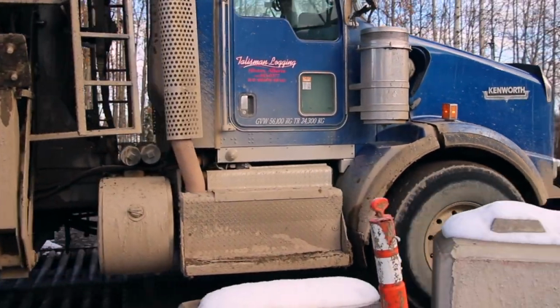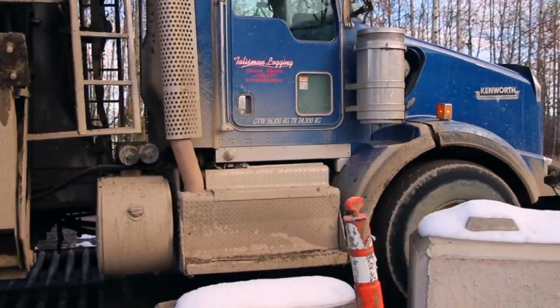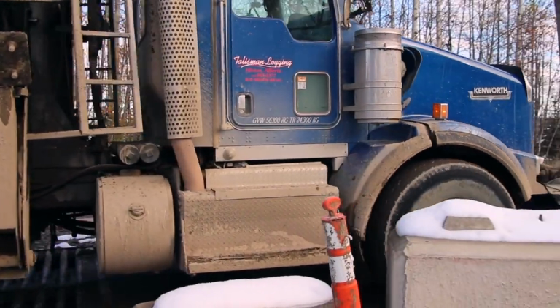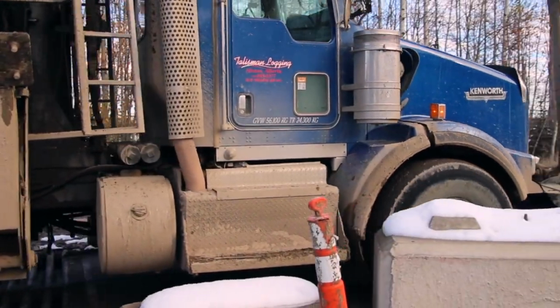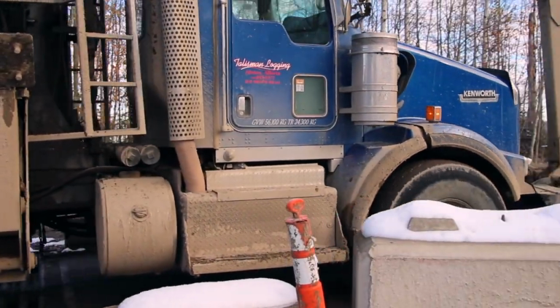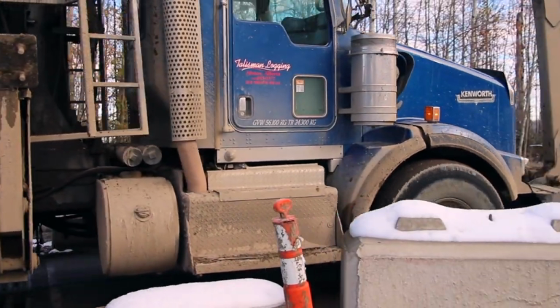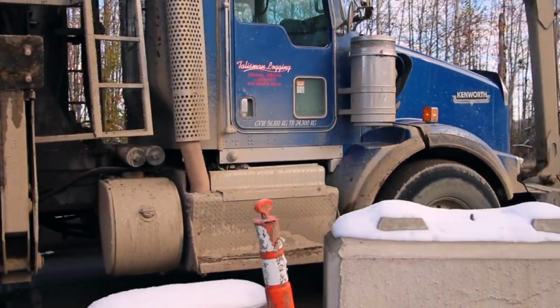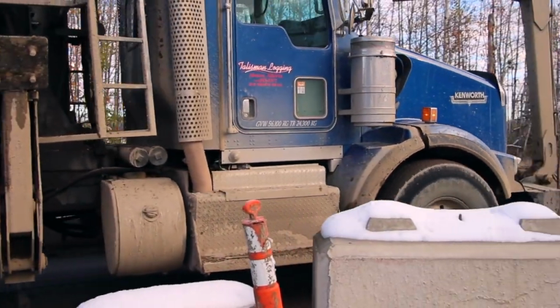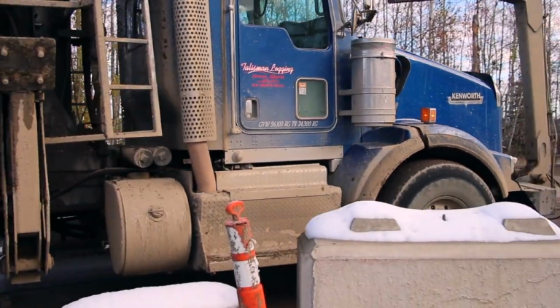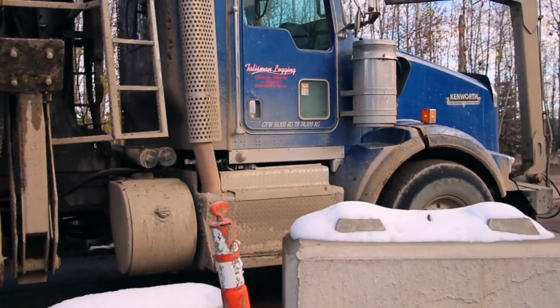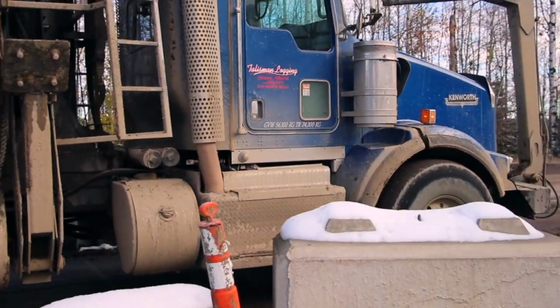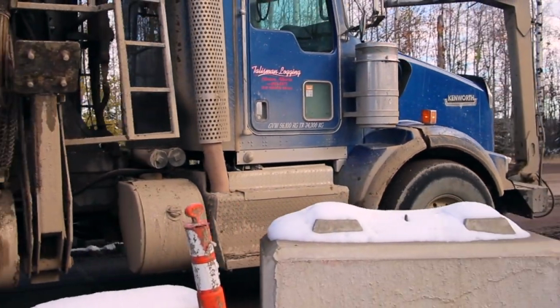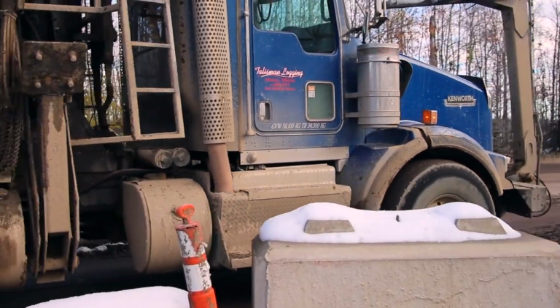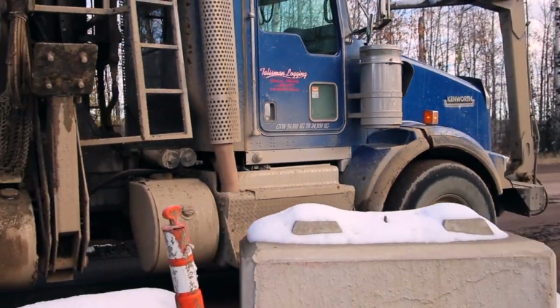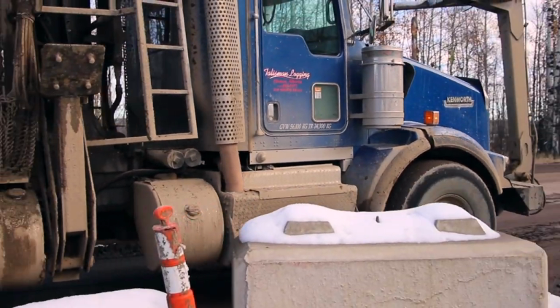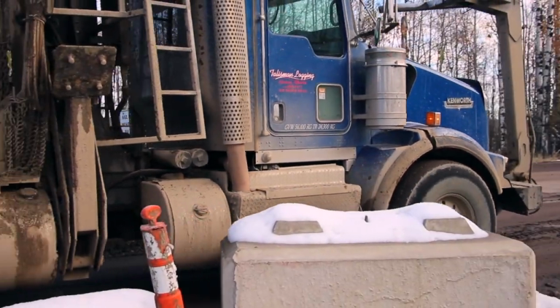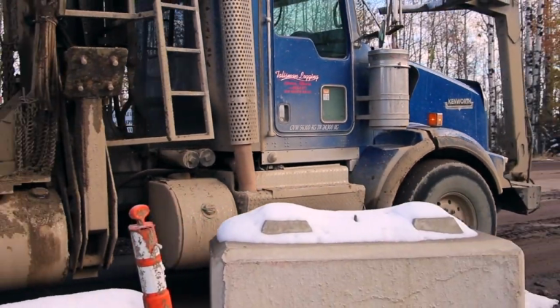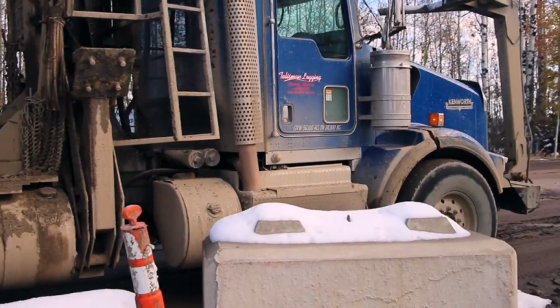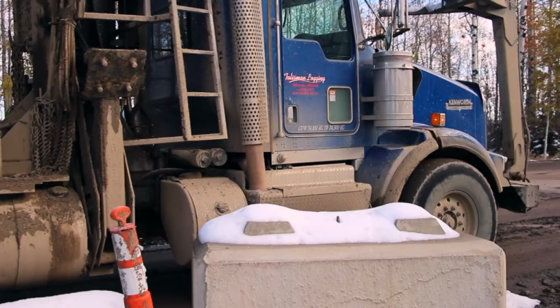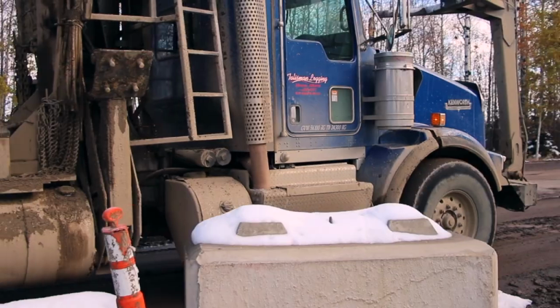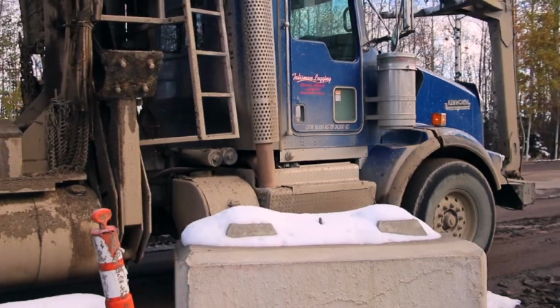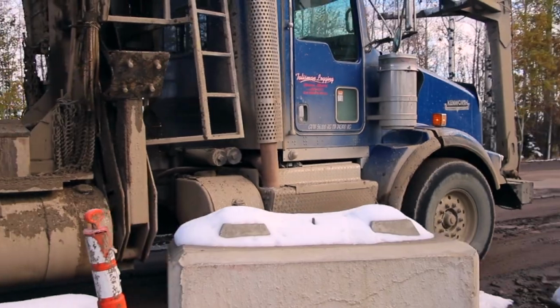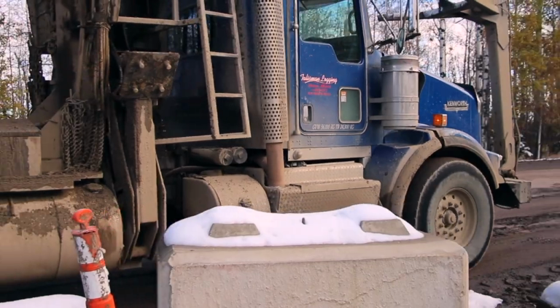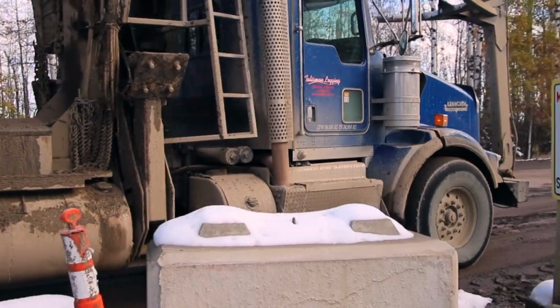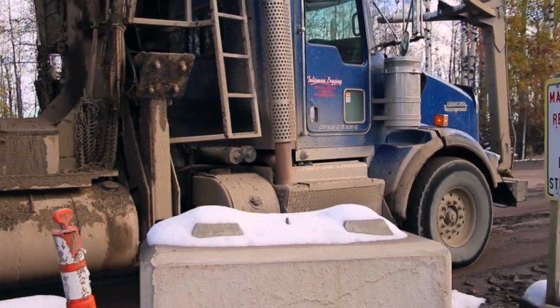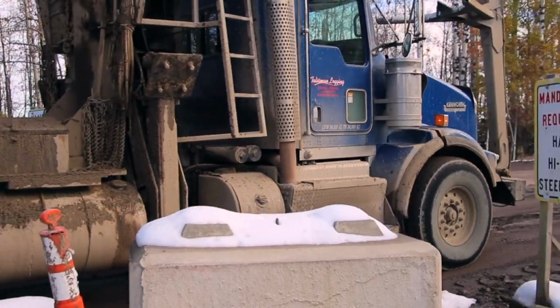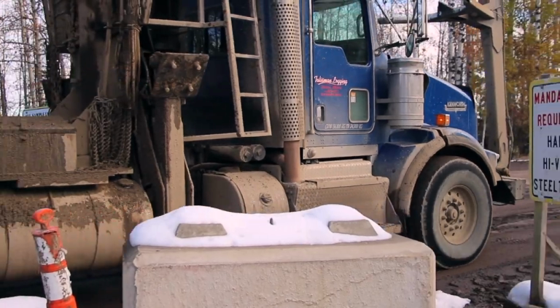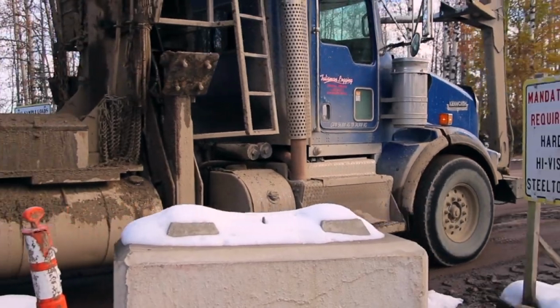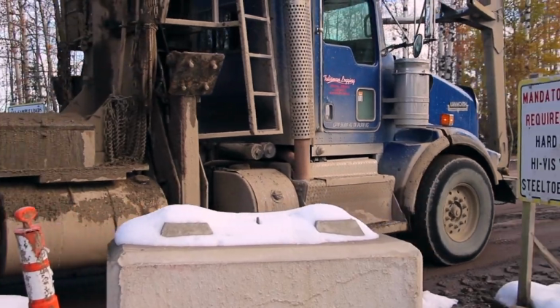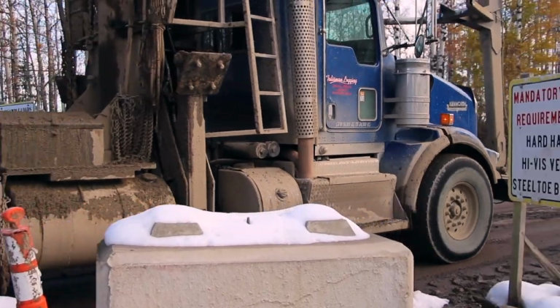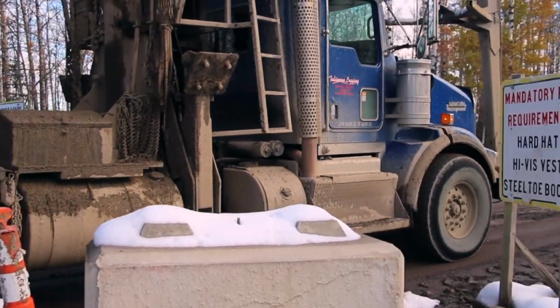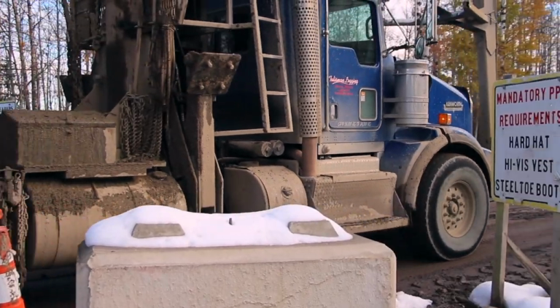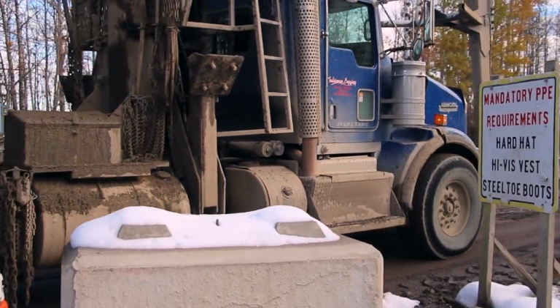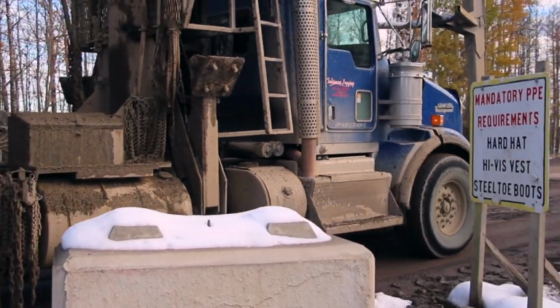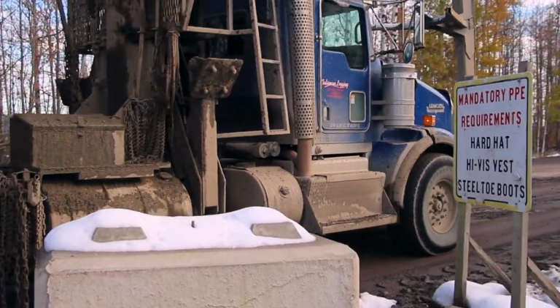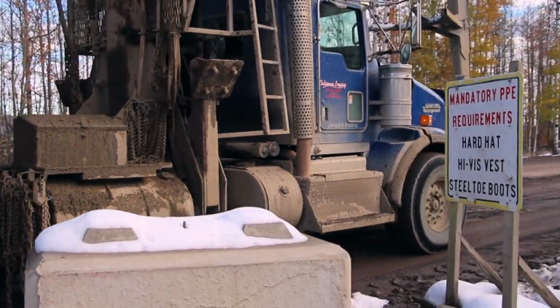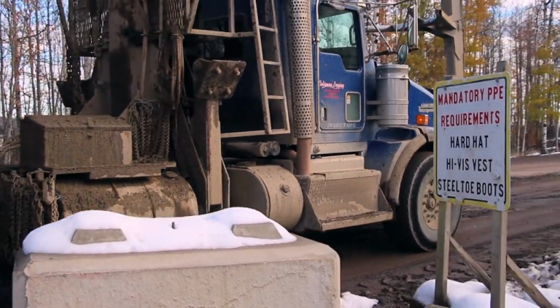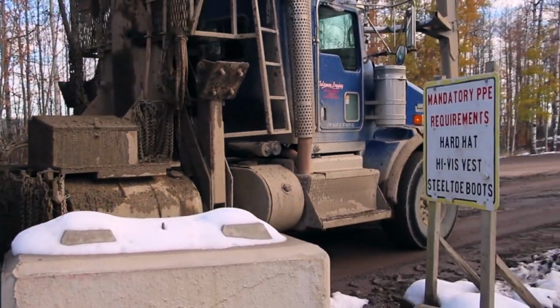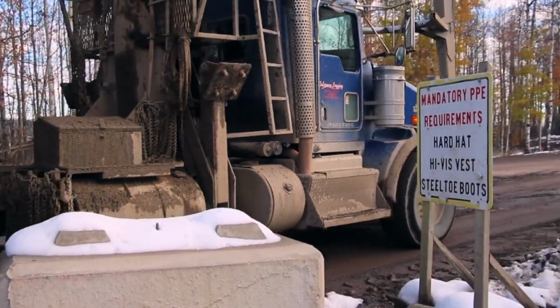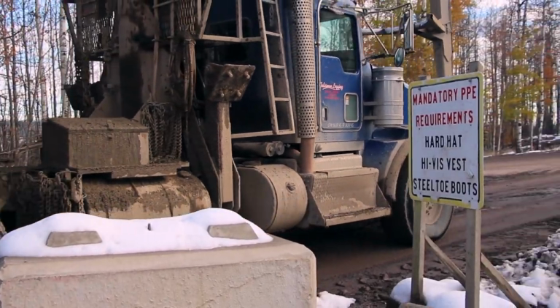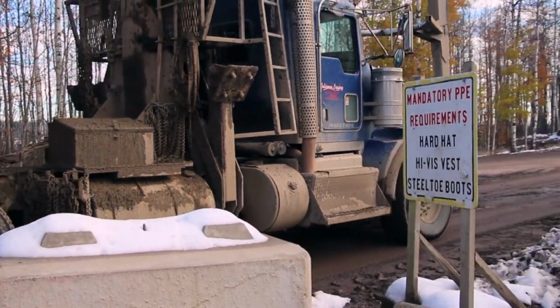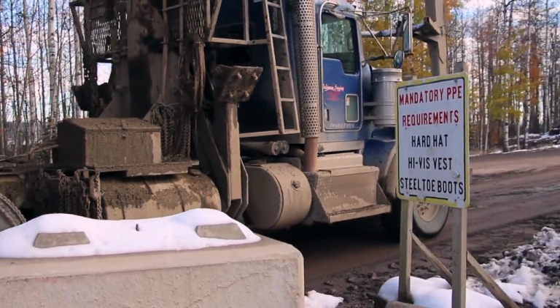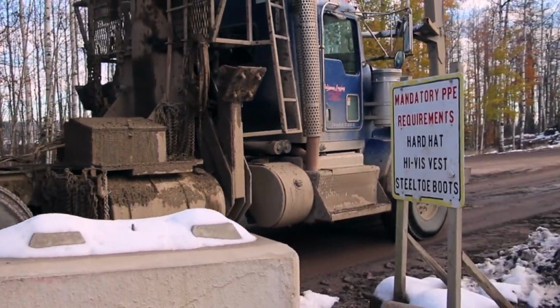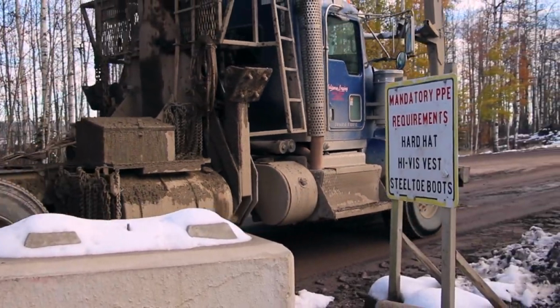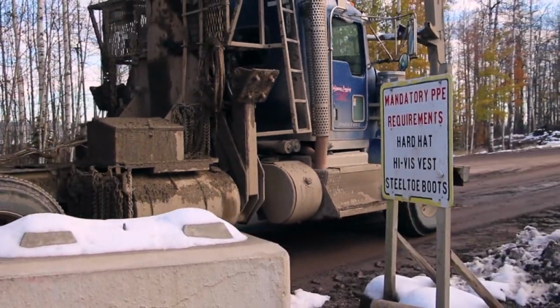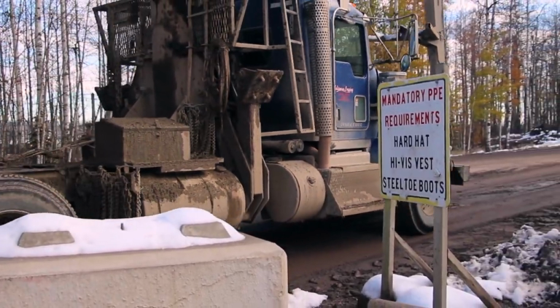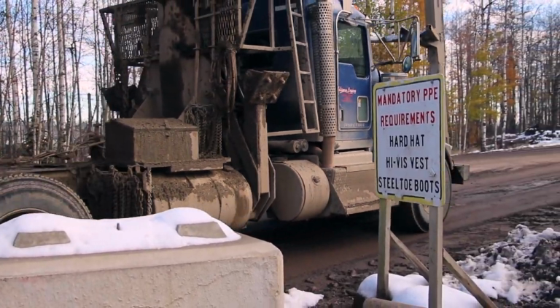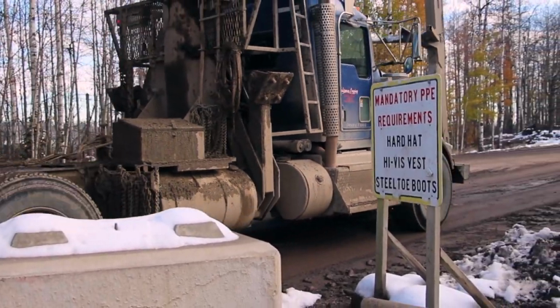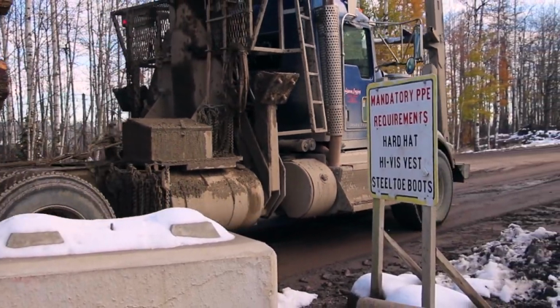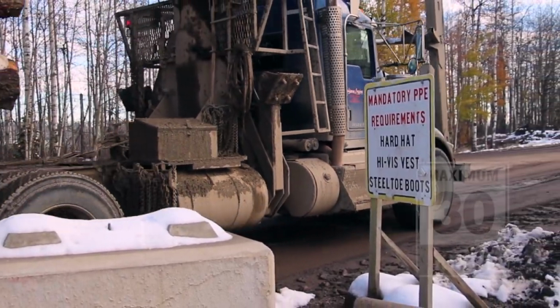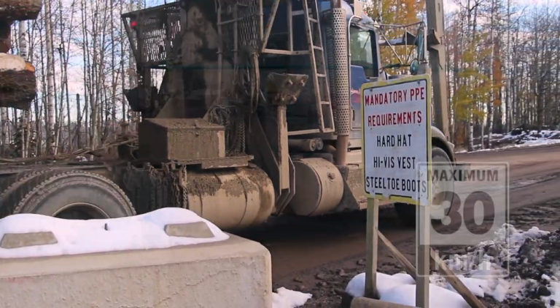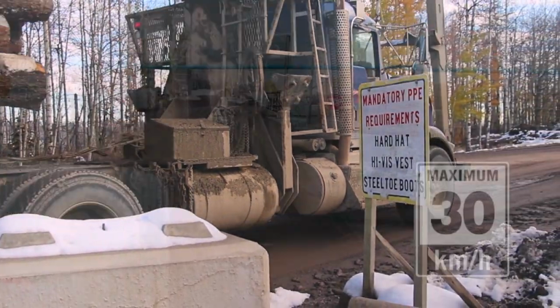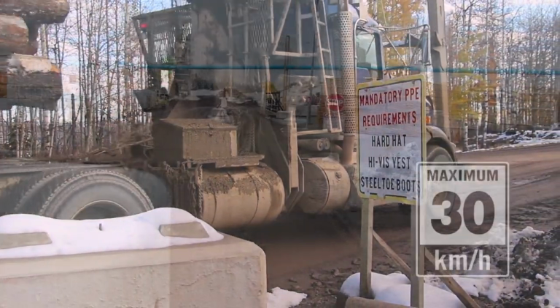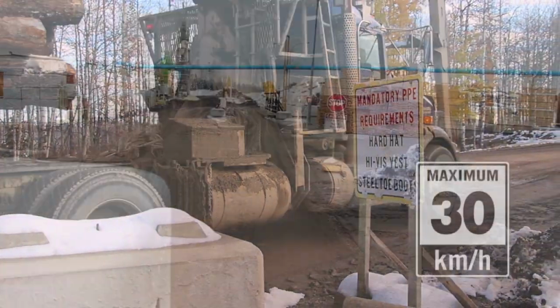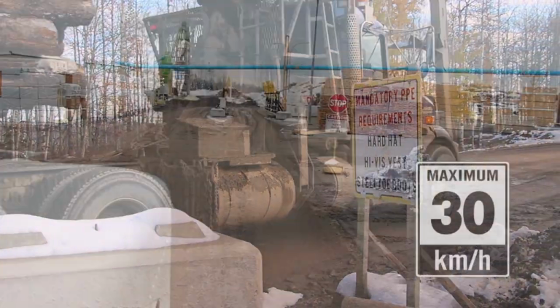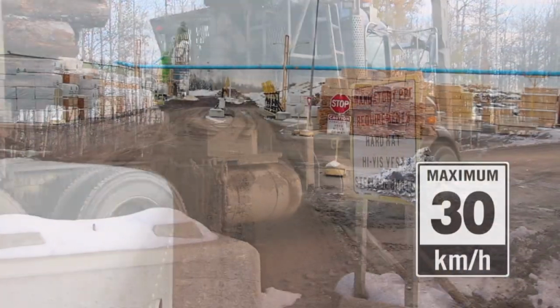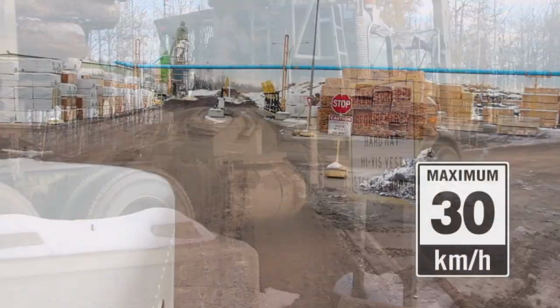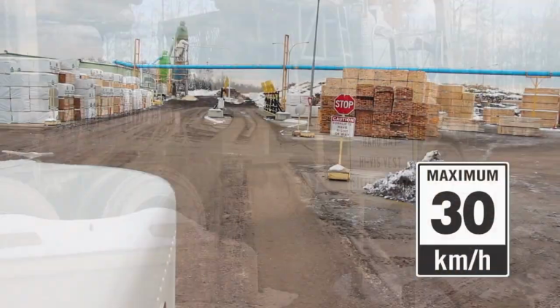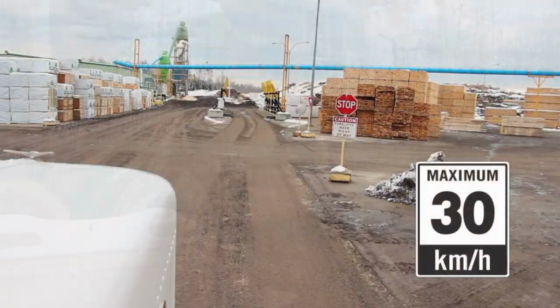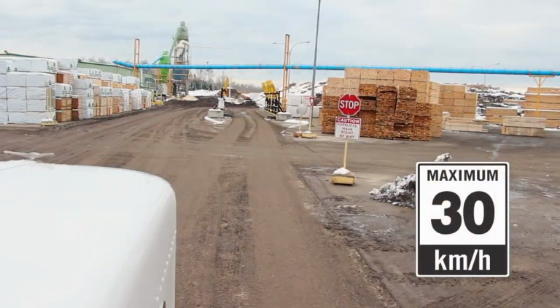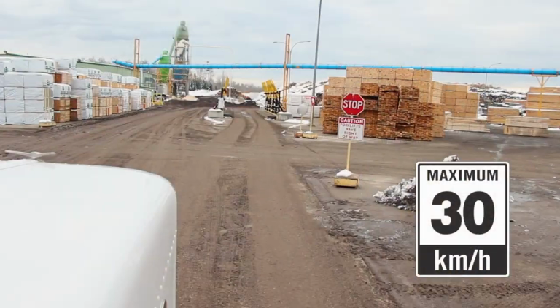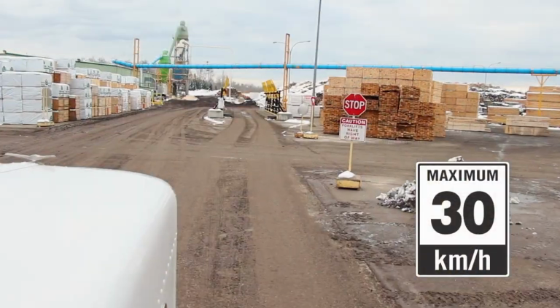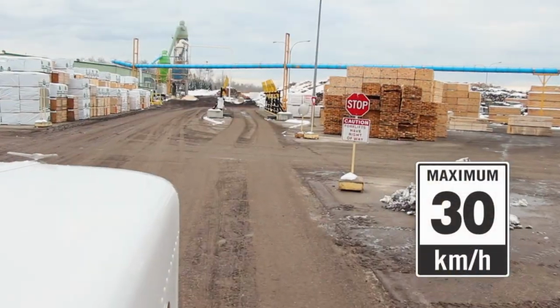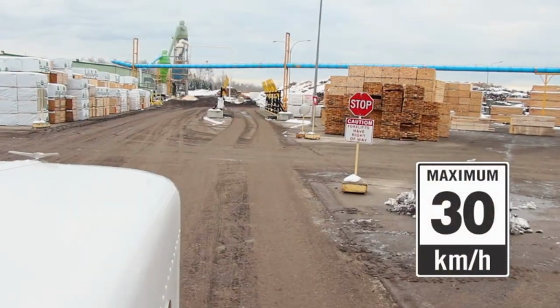Exit the scale slowly. Once off the scale, the maximum yard speed limit is 30 kilometers per hour.